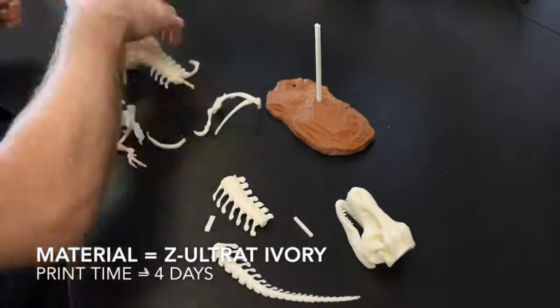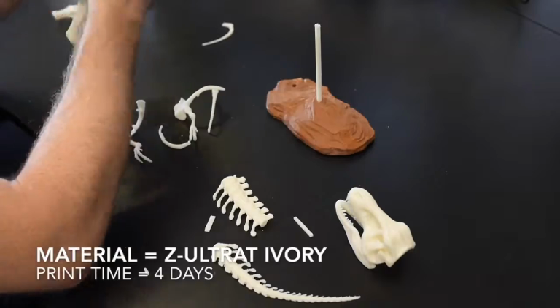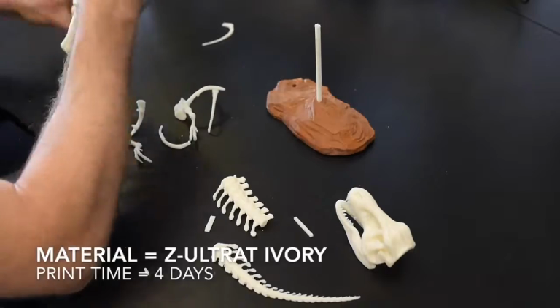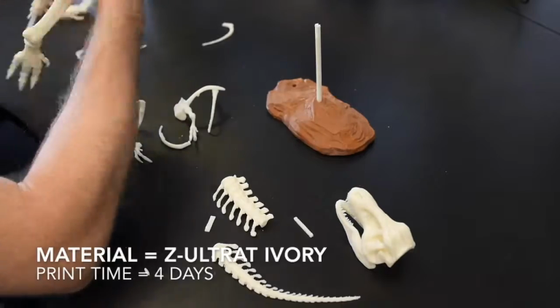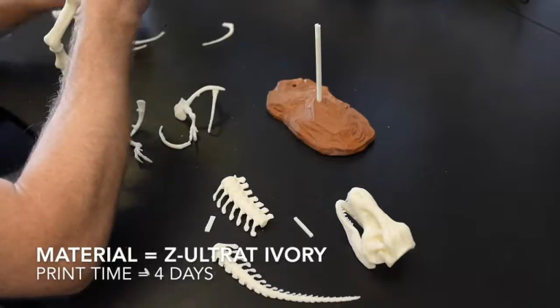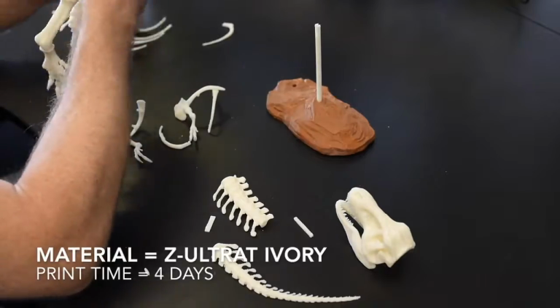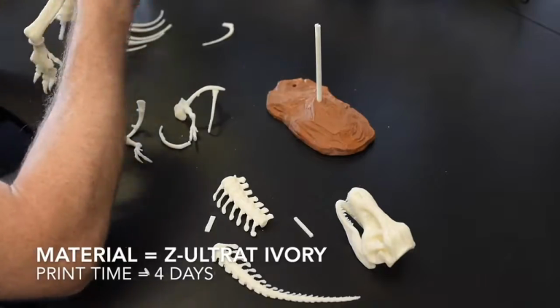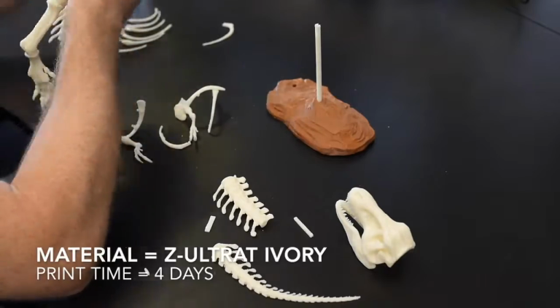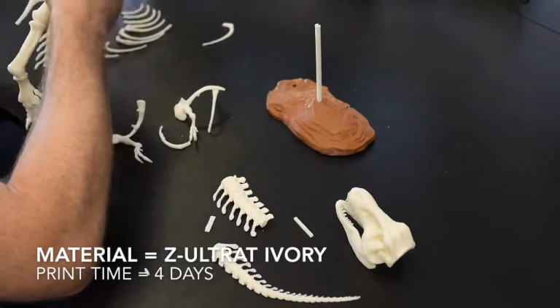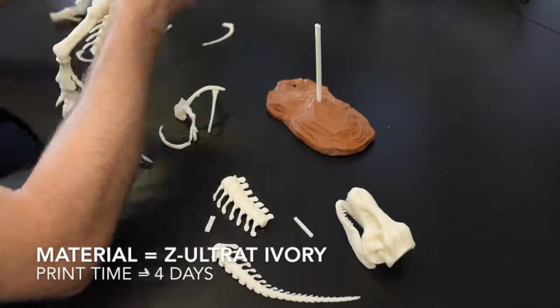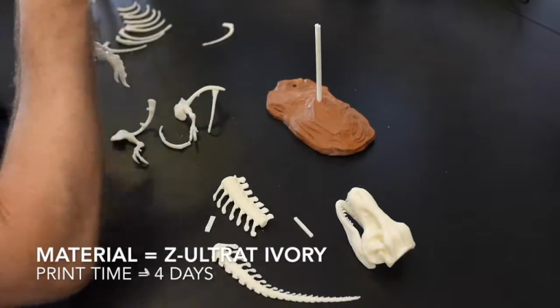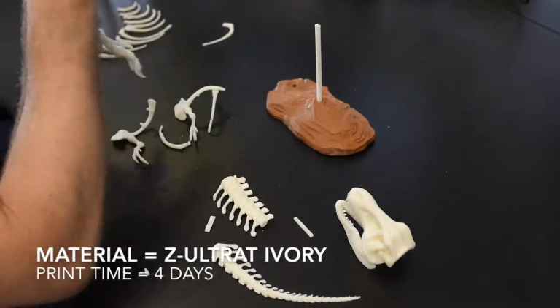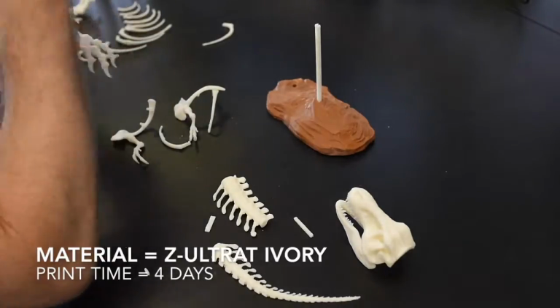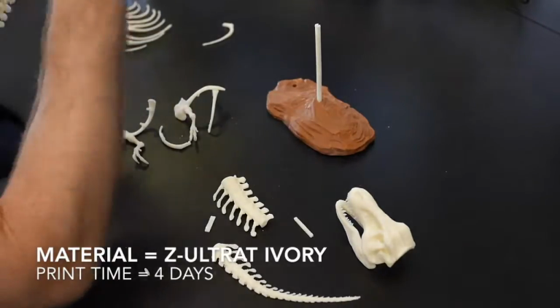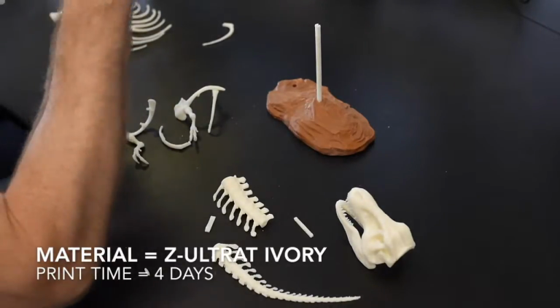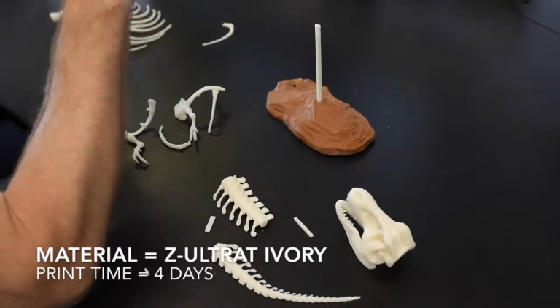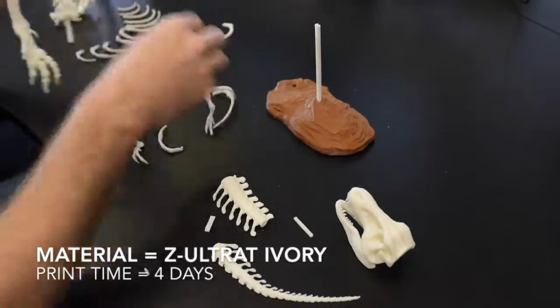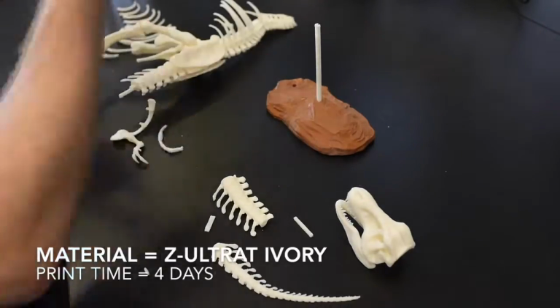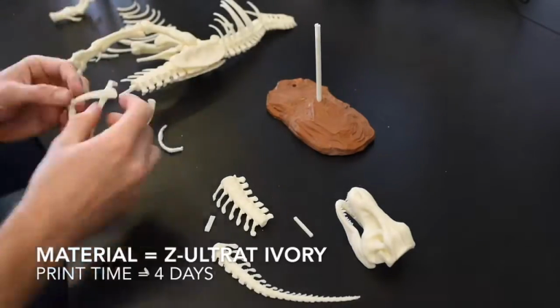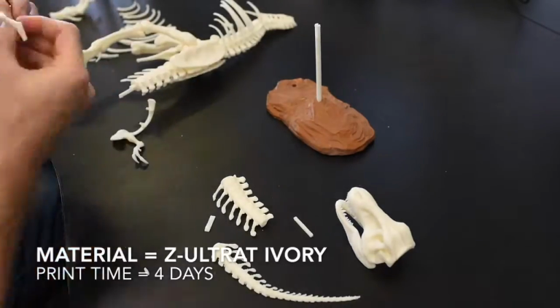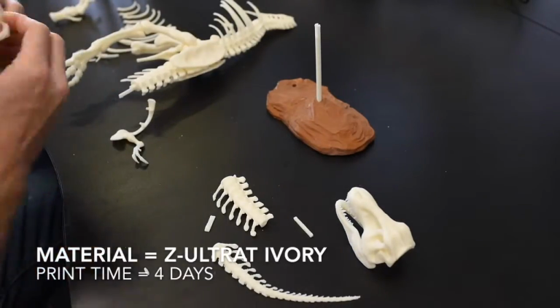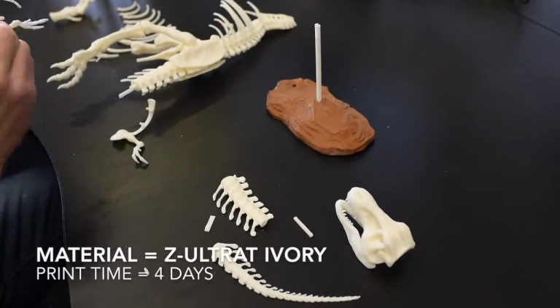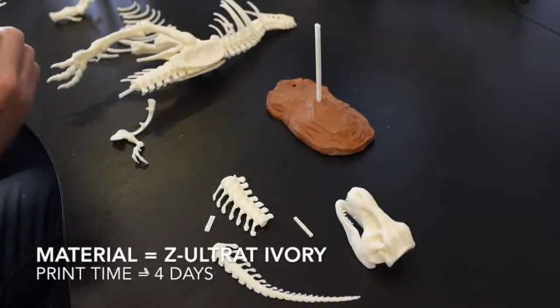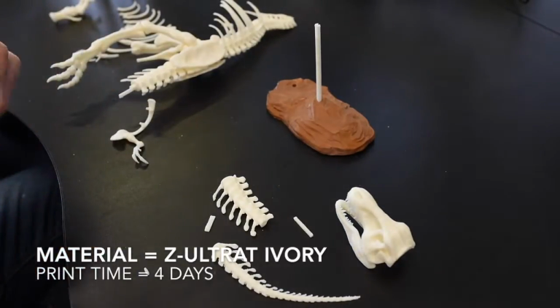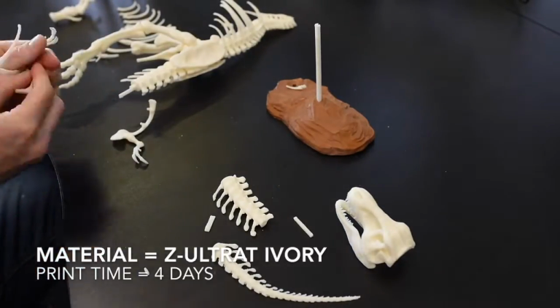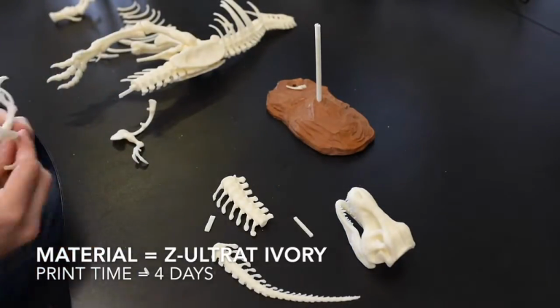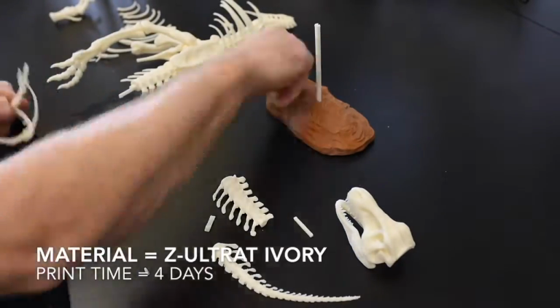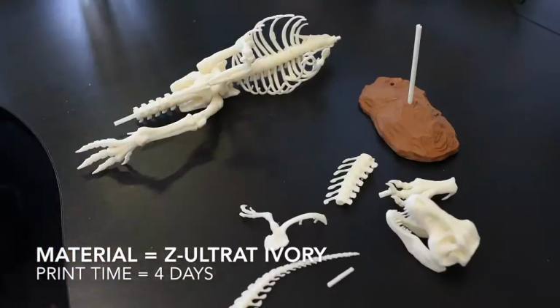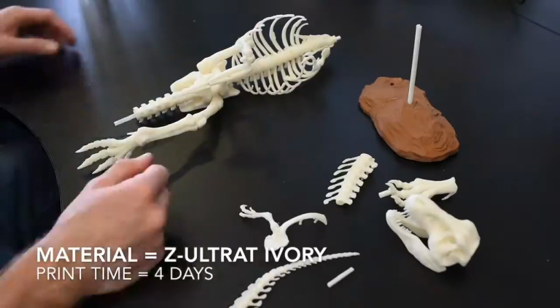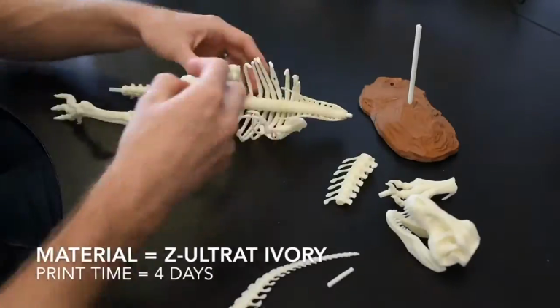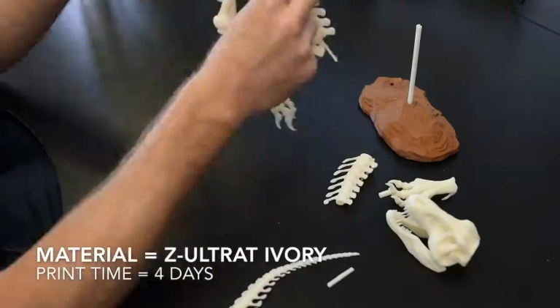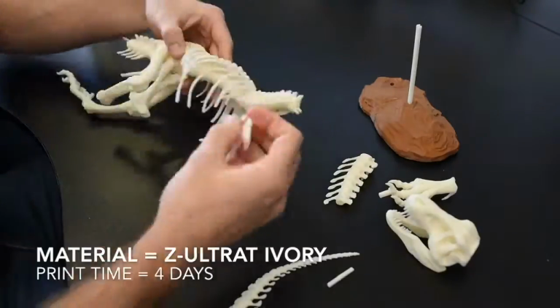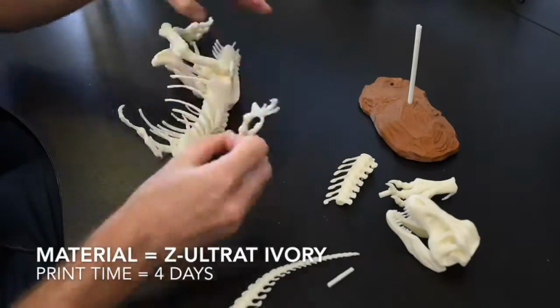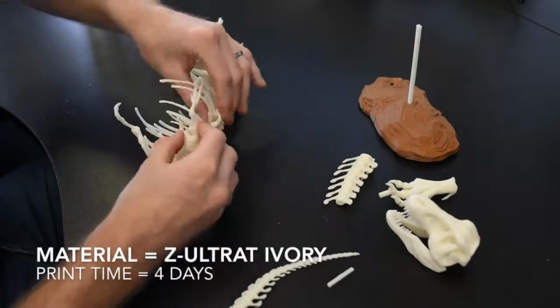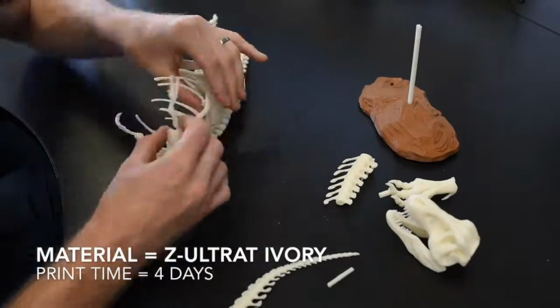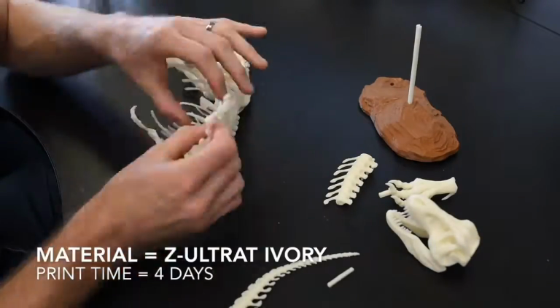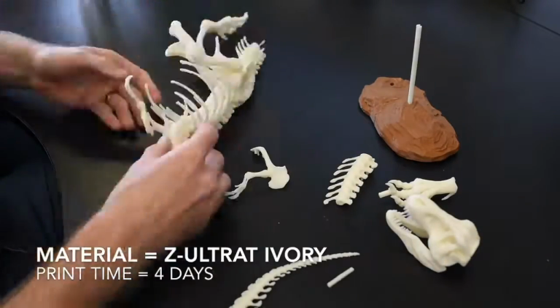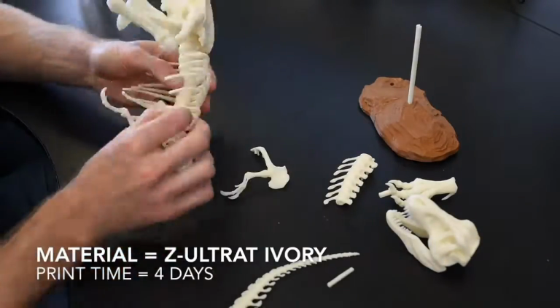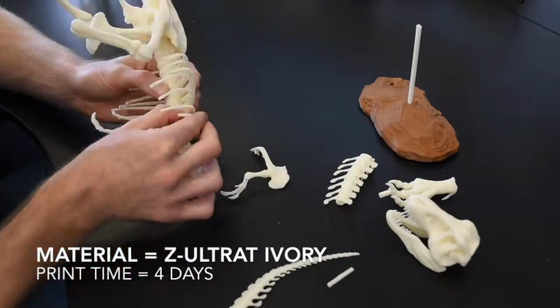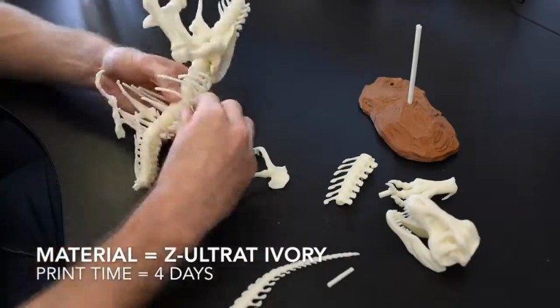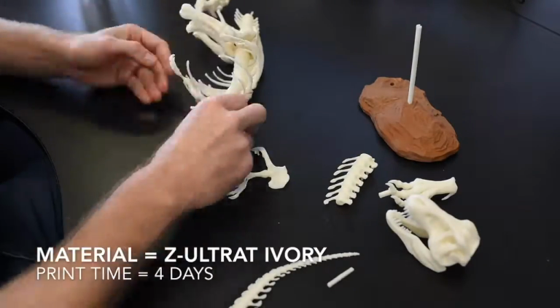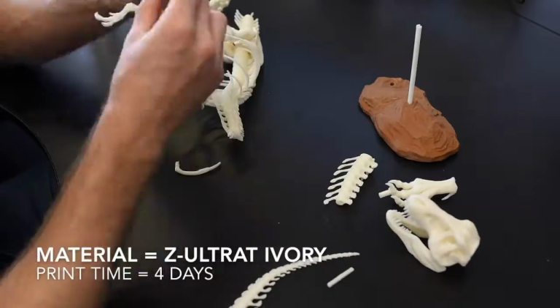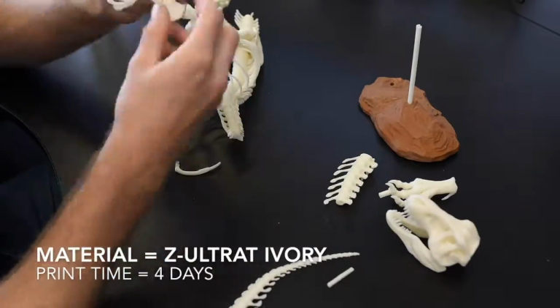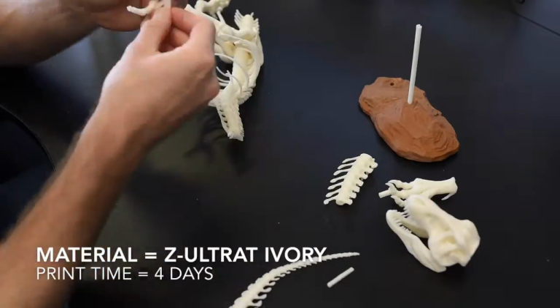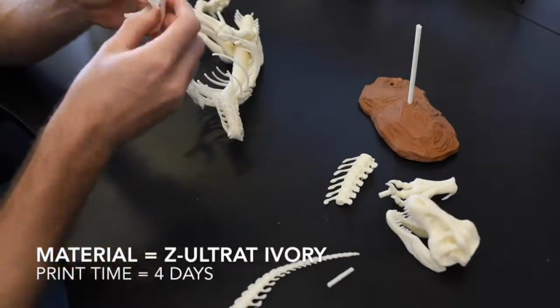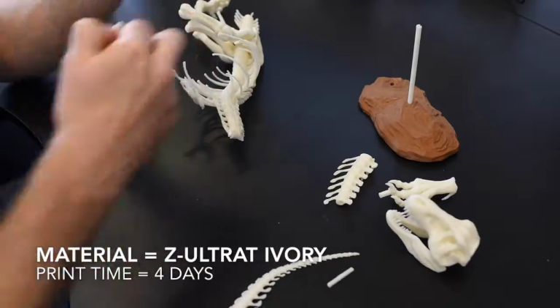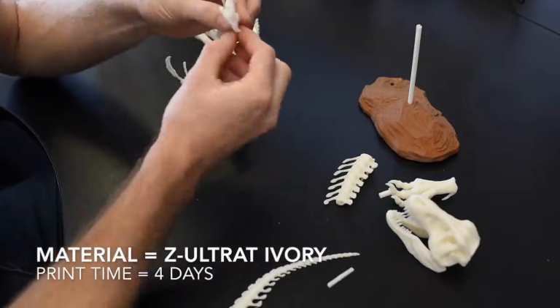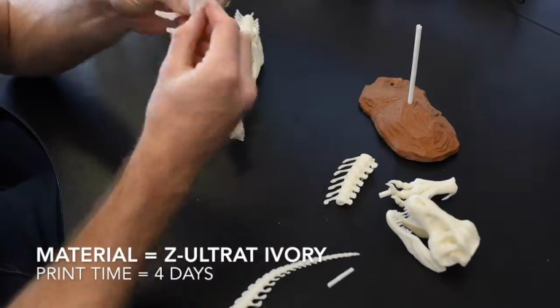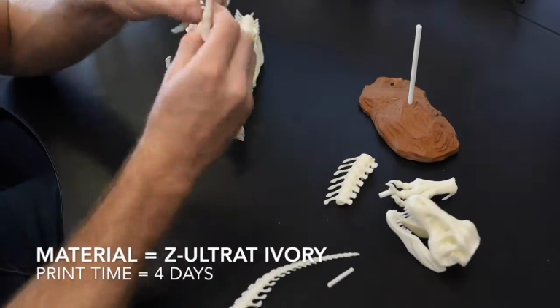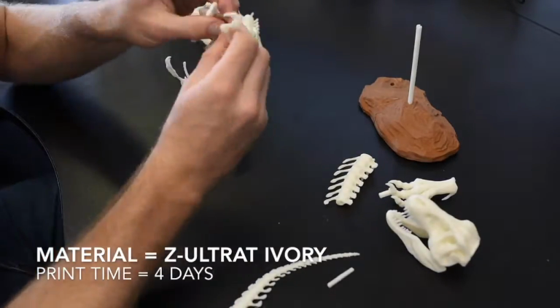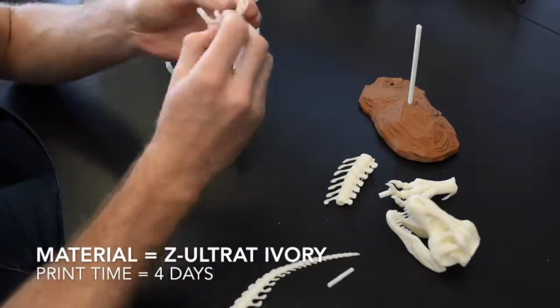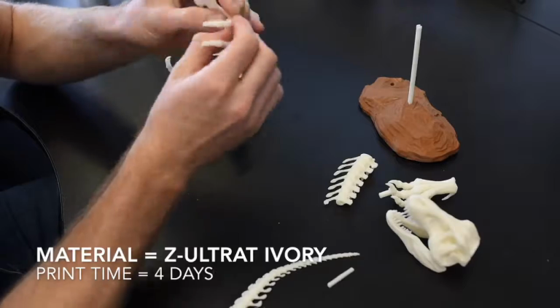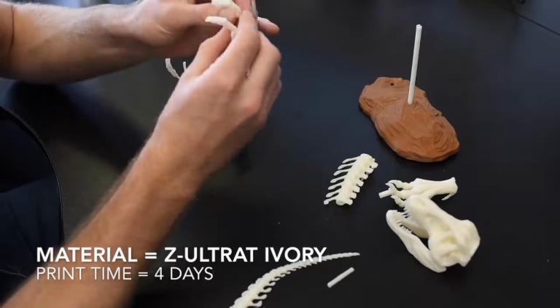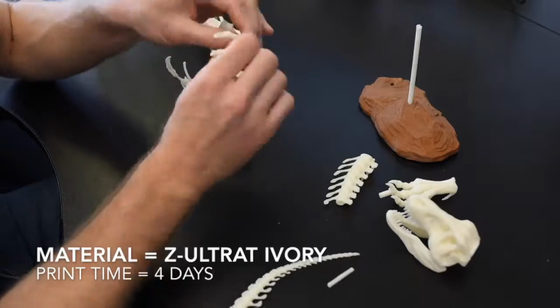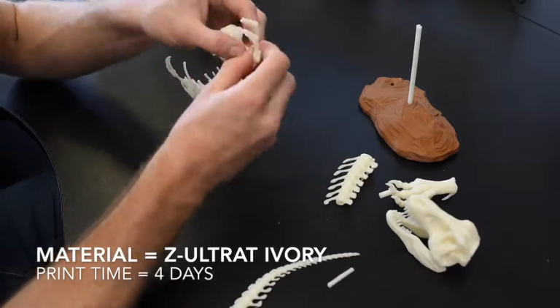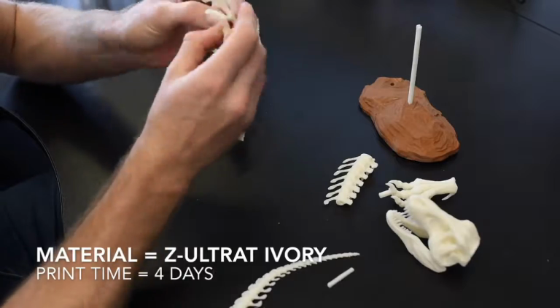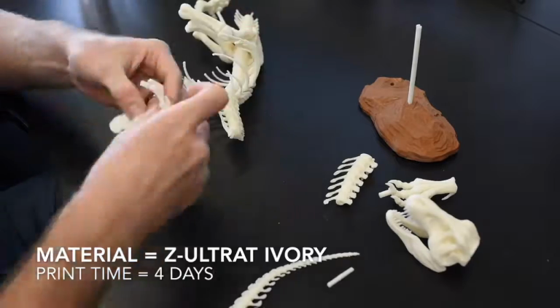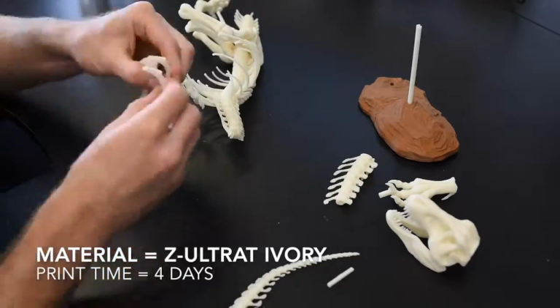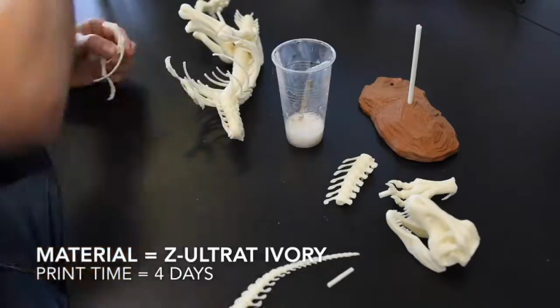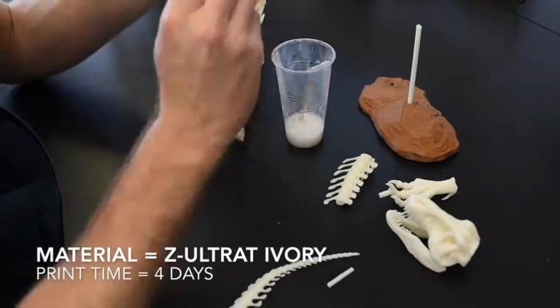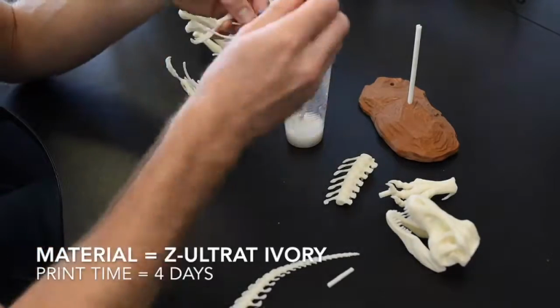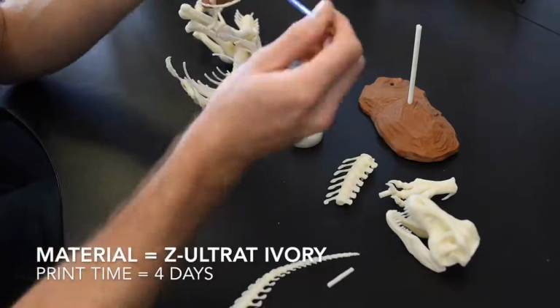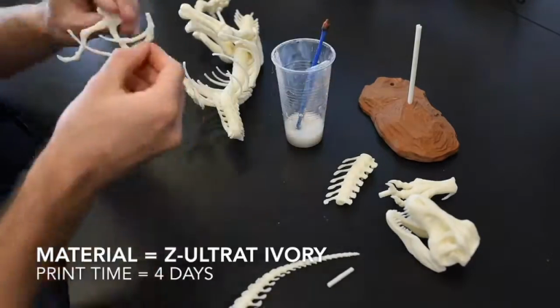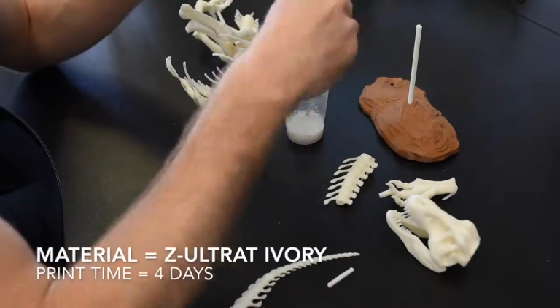To give some extra strength to the model, we used some scrap Z-Ultrax and mixed it with a small amount of acetone to make a strong adhesive.